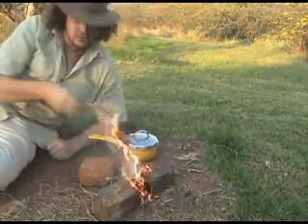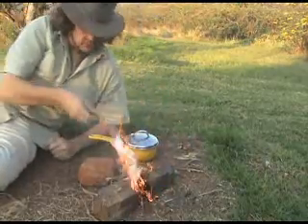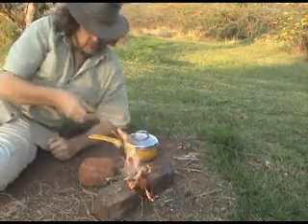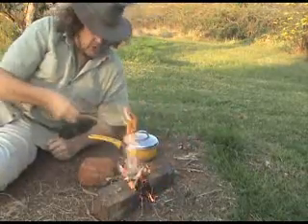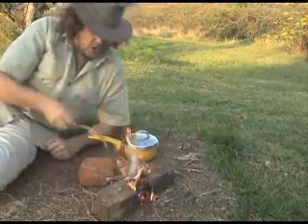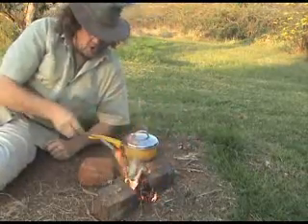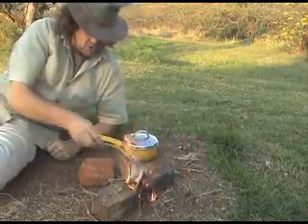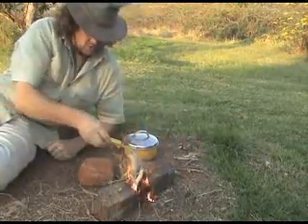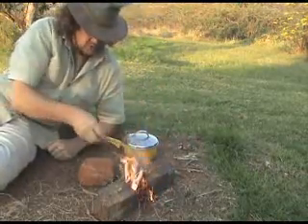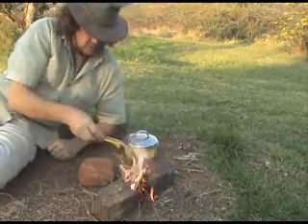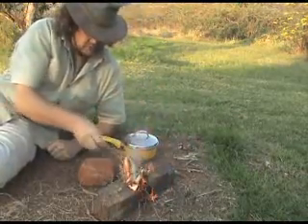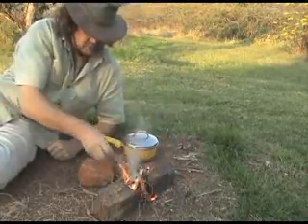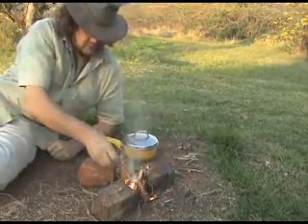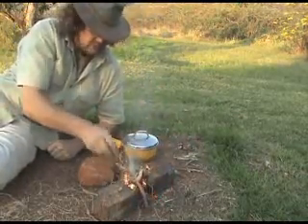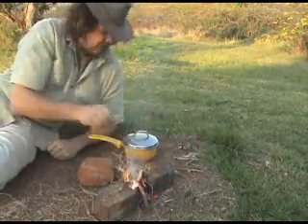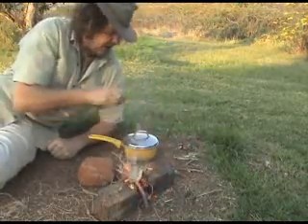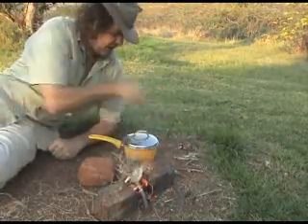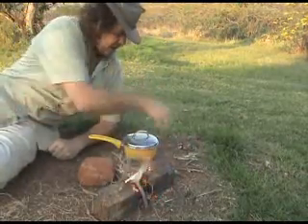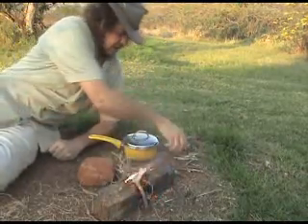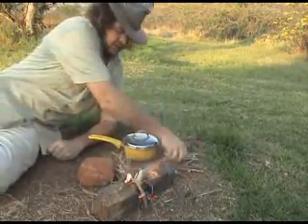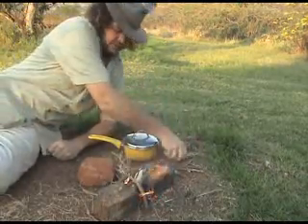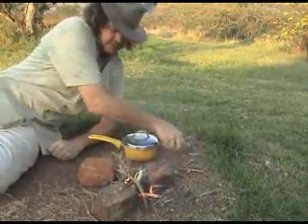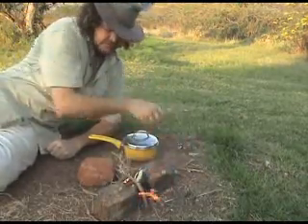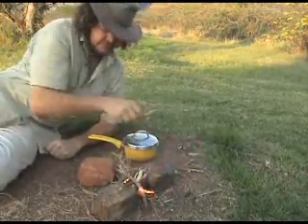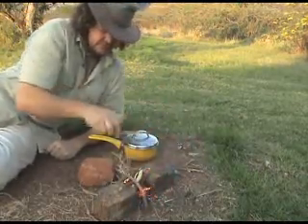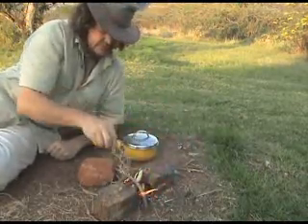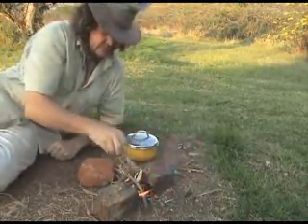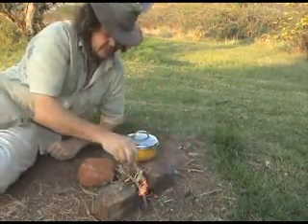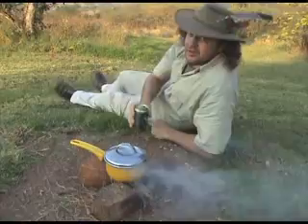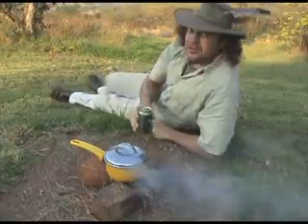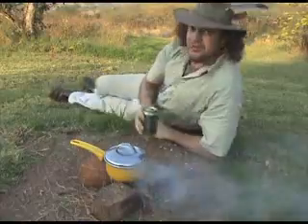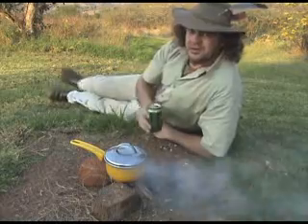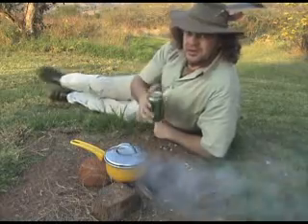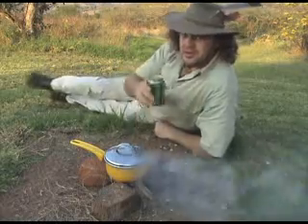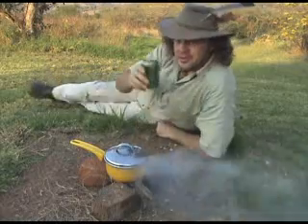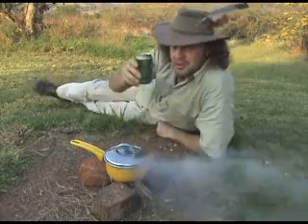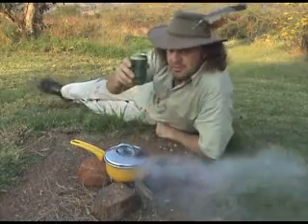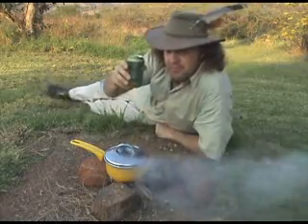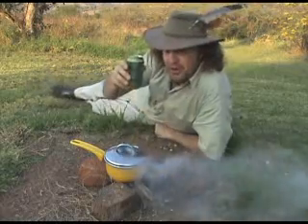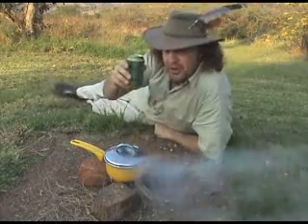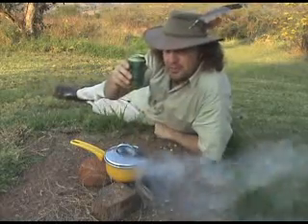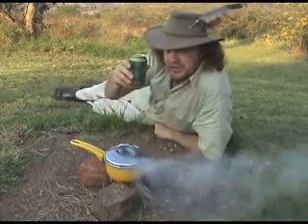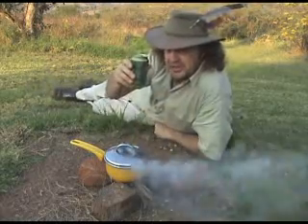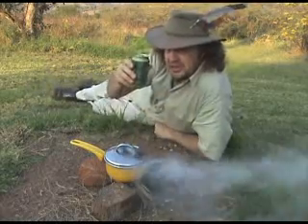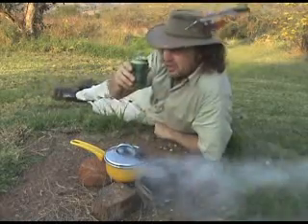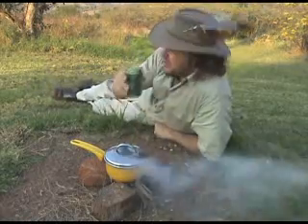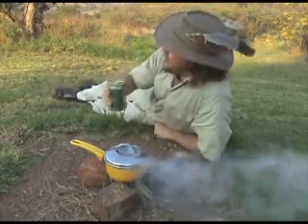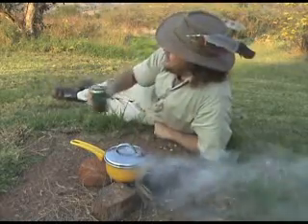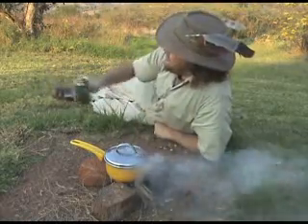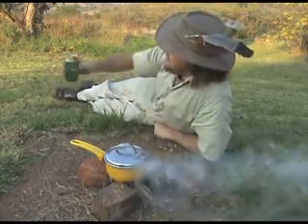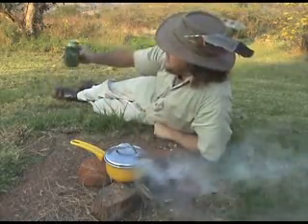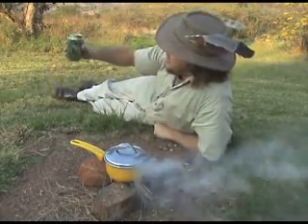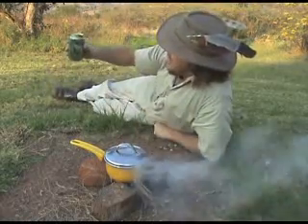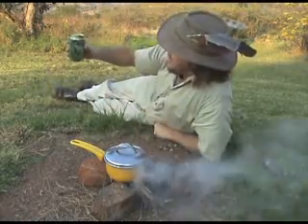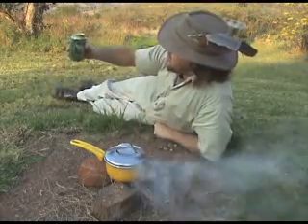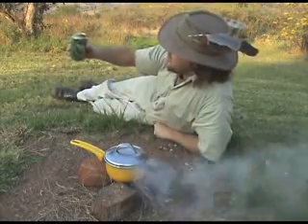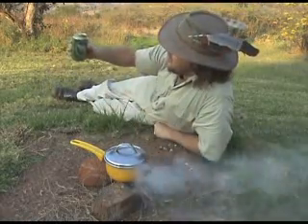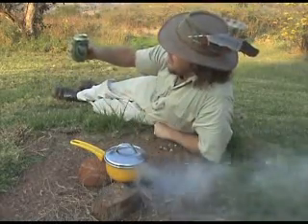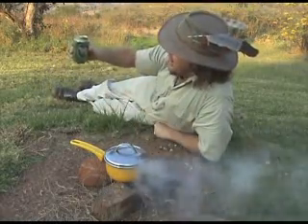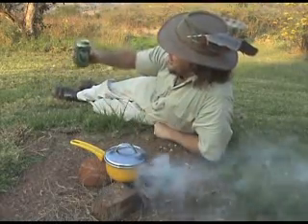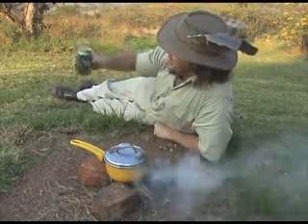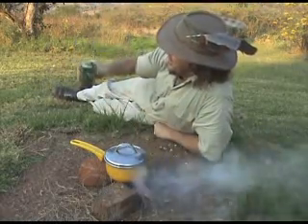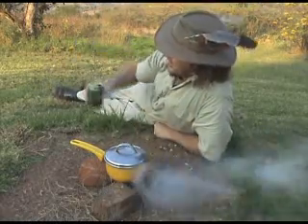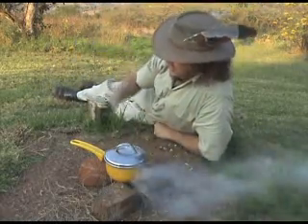Behold, fire! Bon appetit! And to you, my dear.